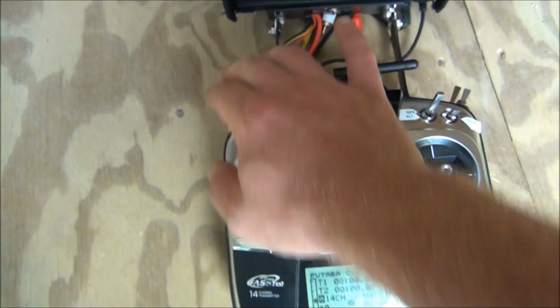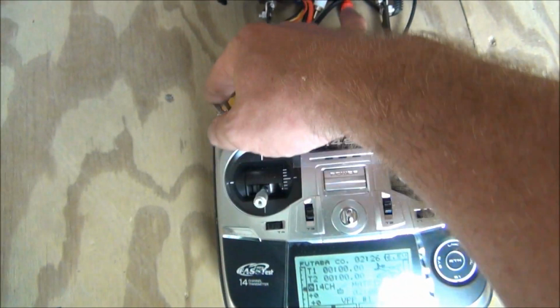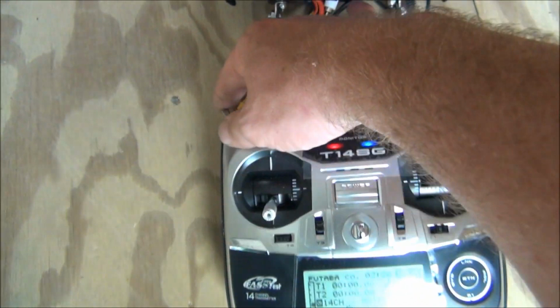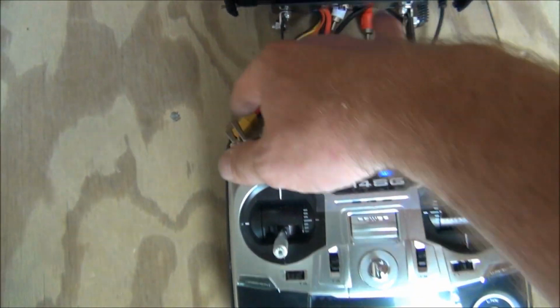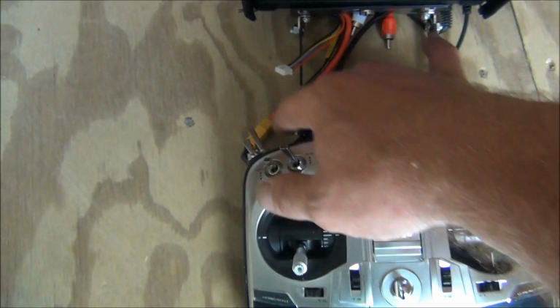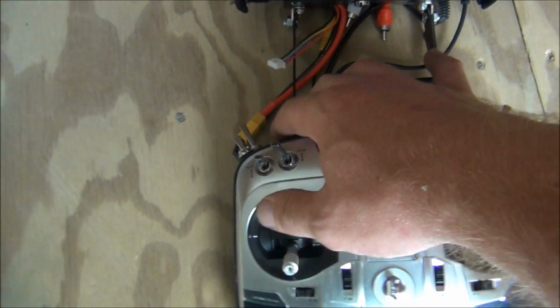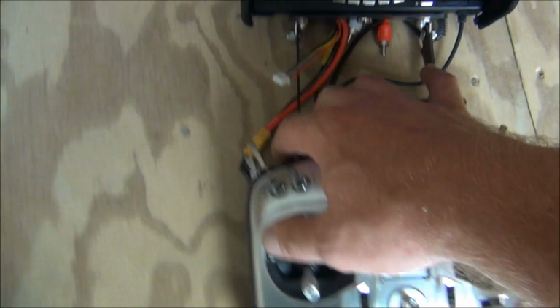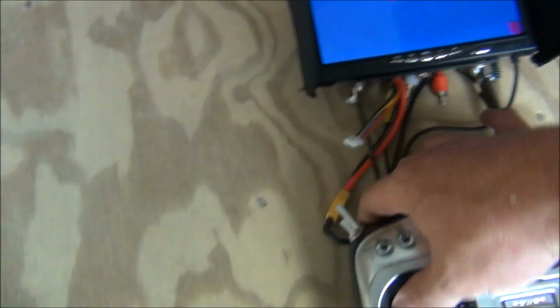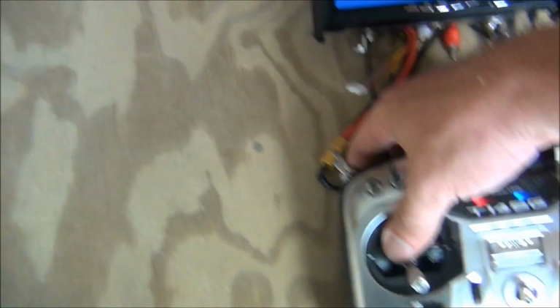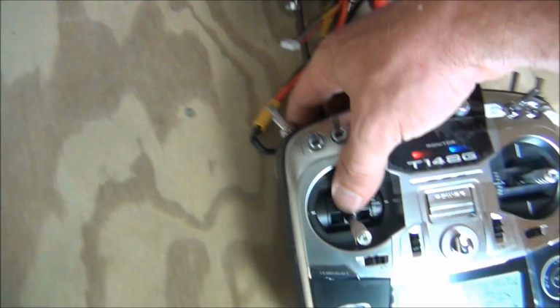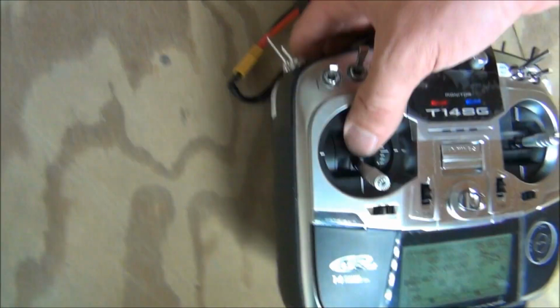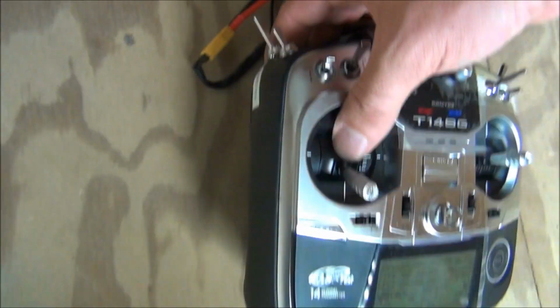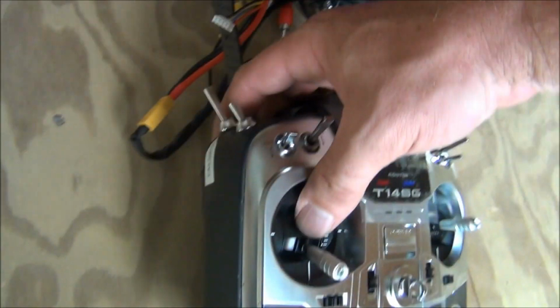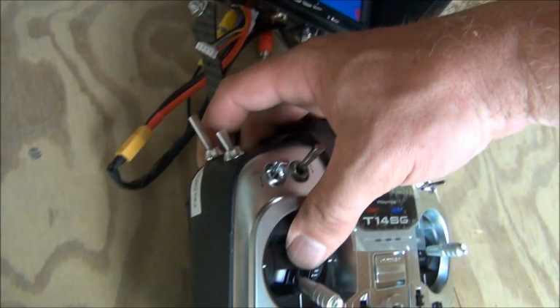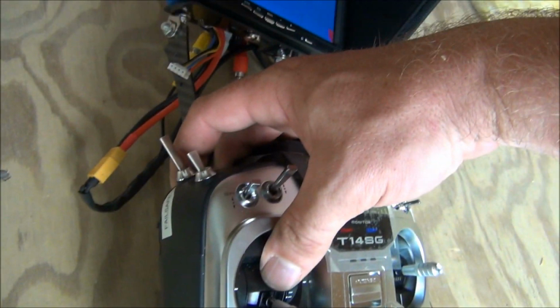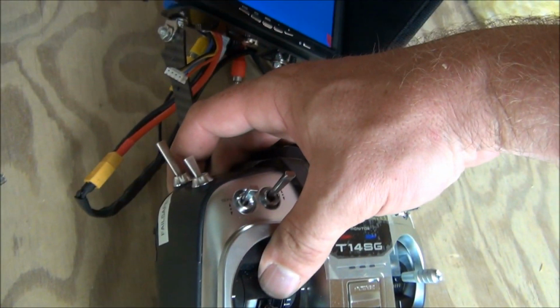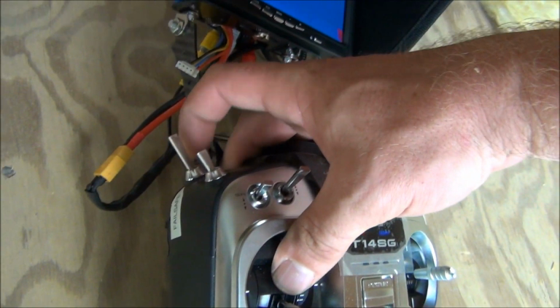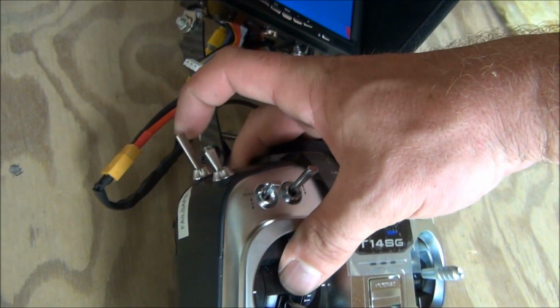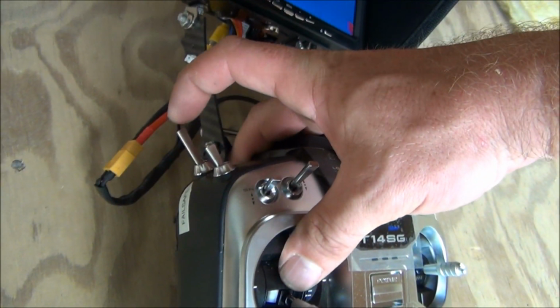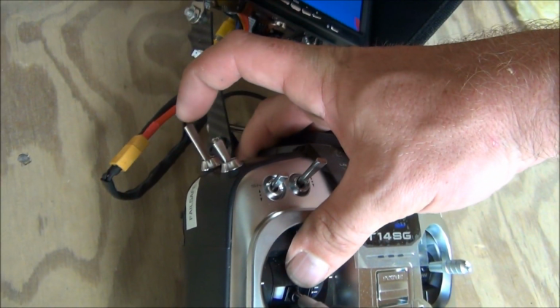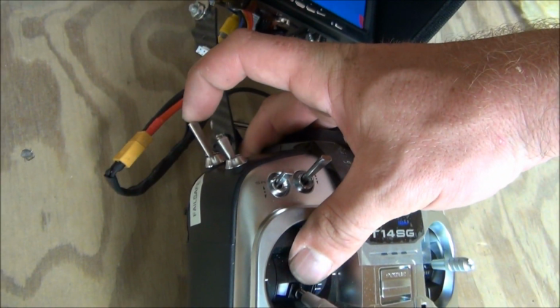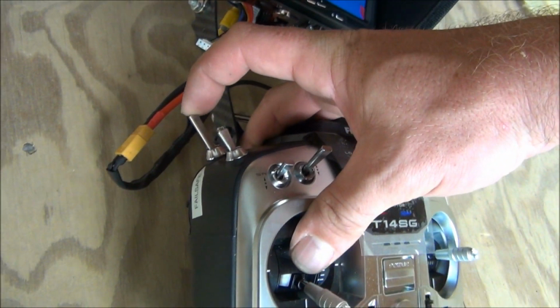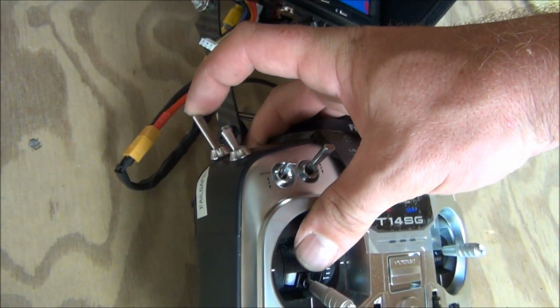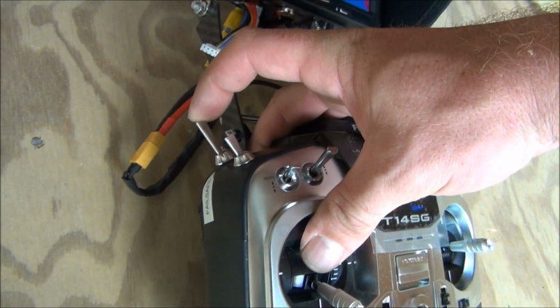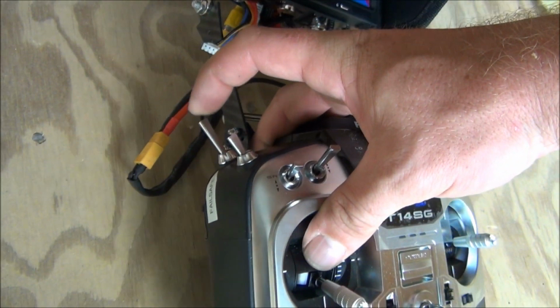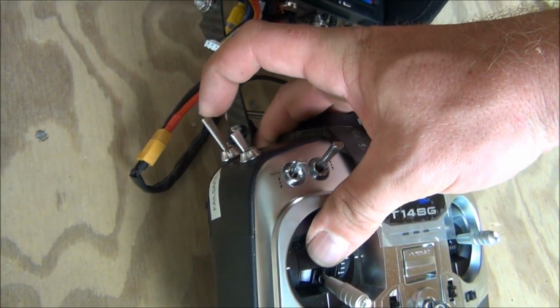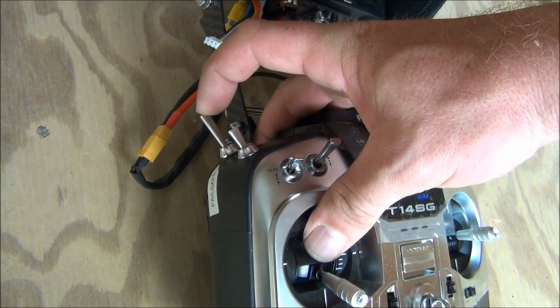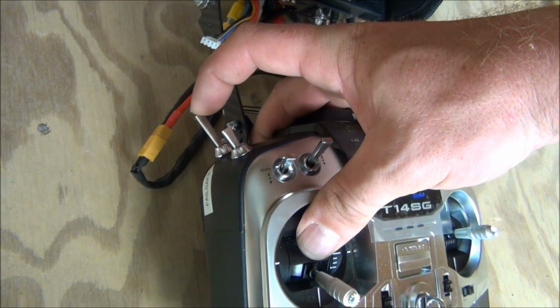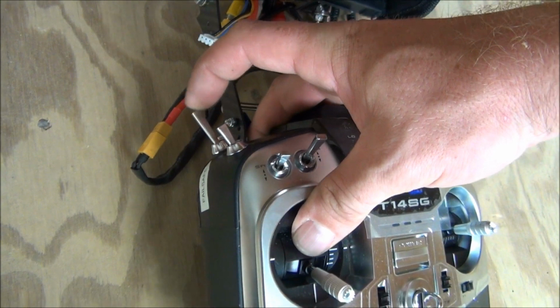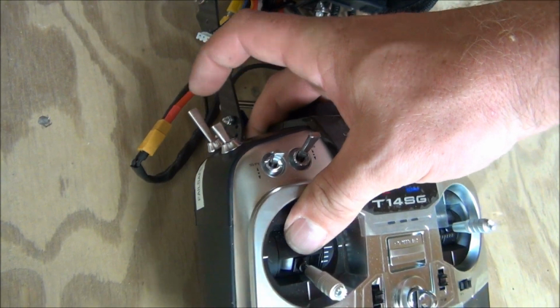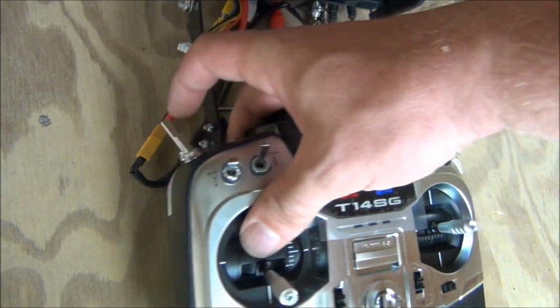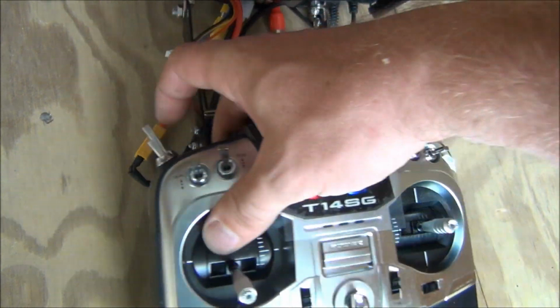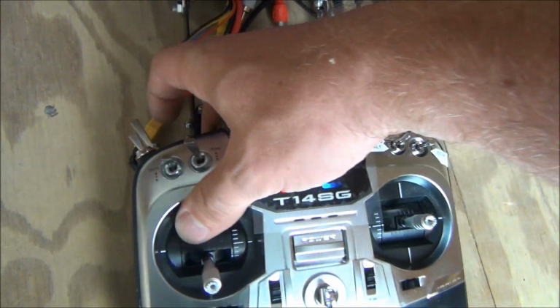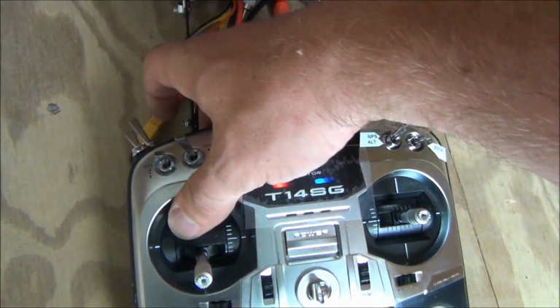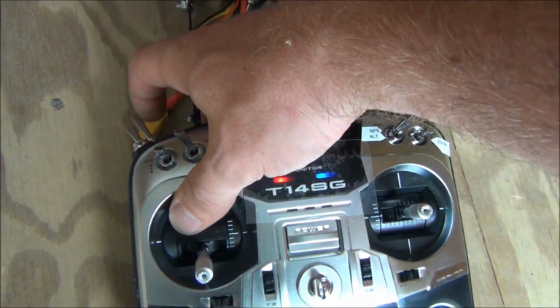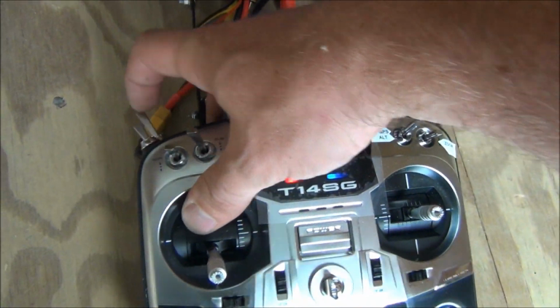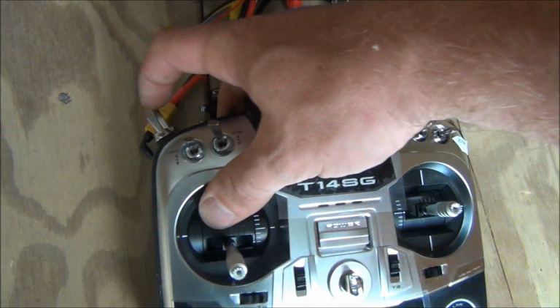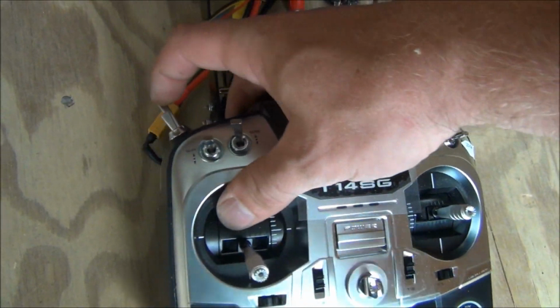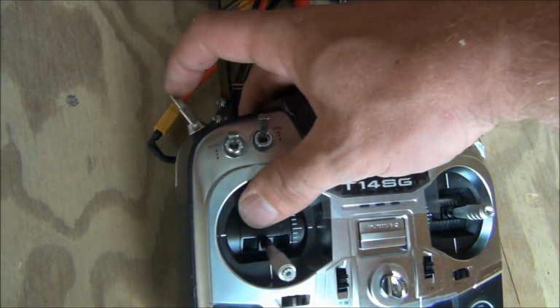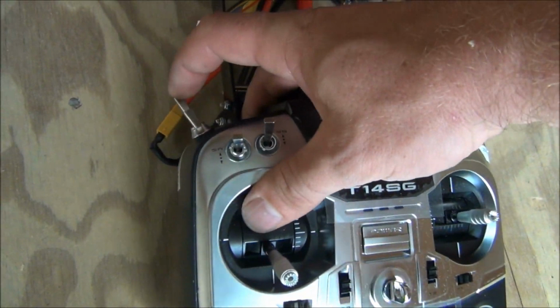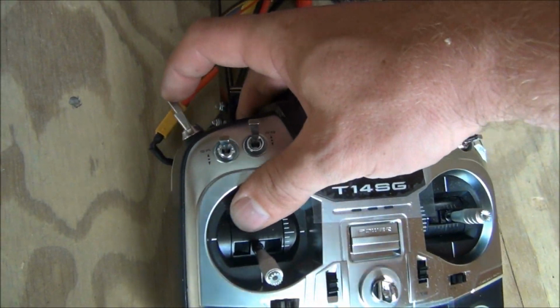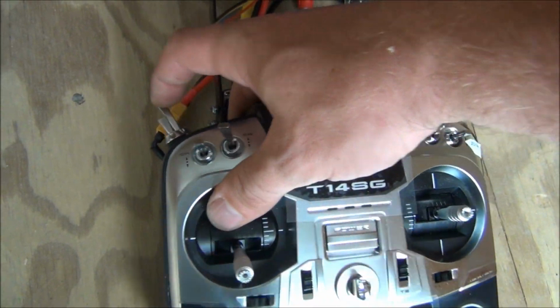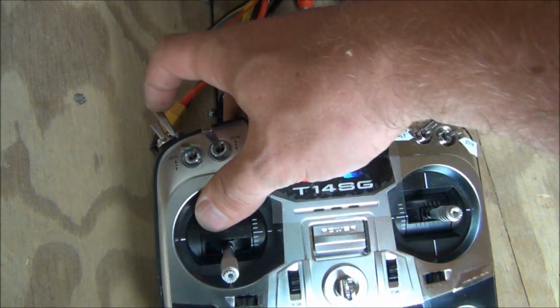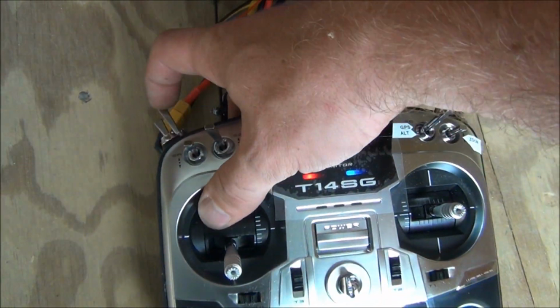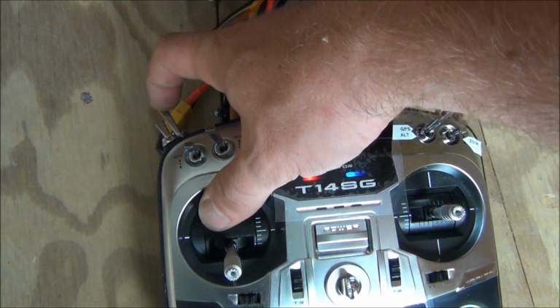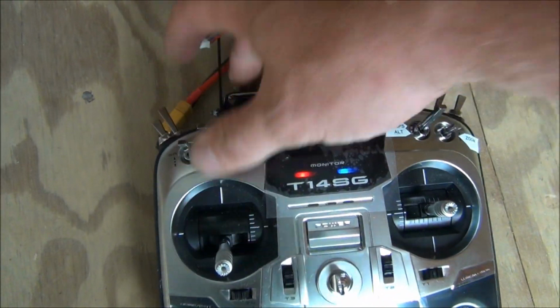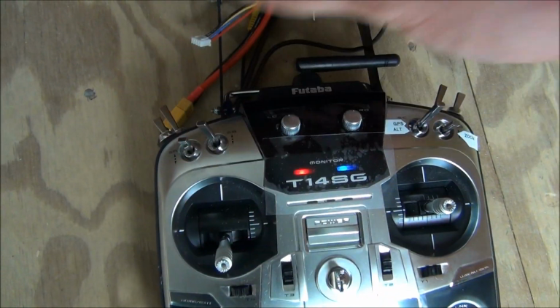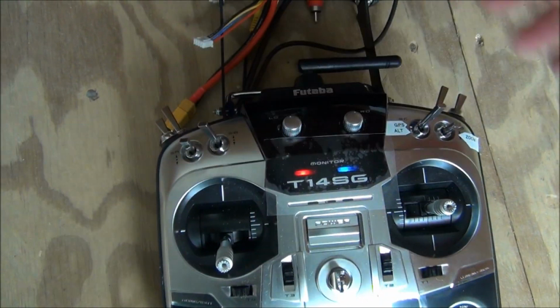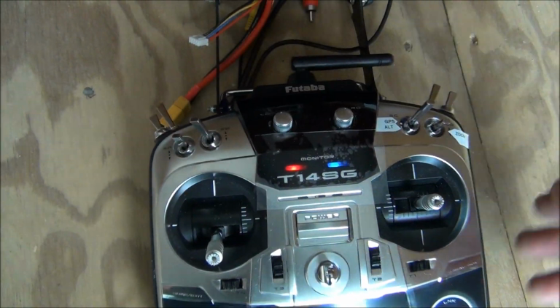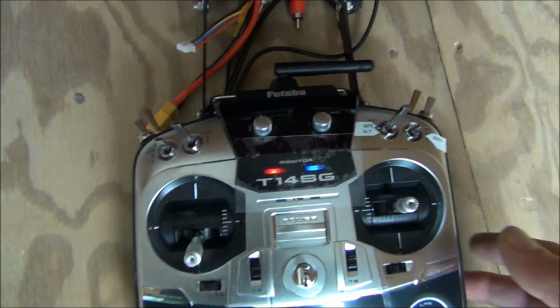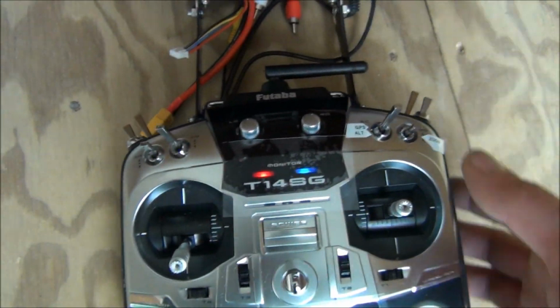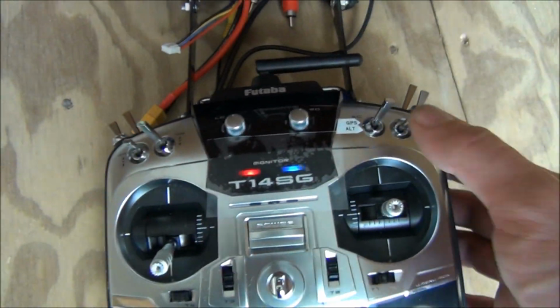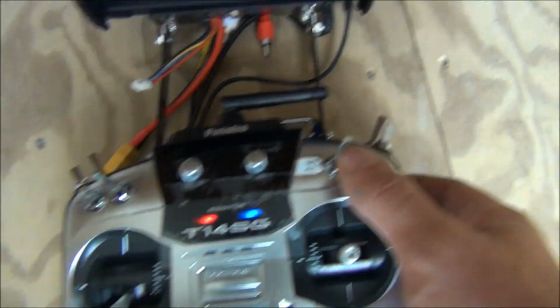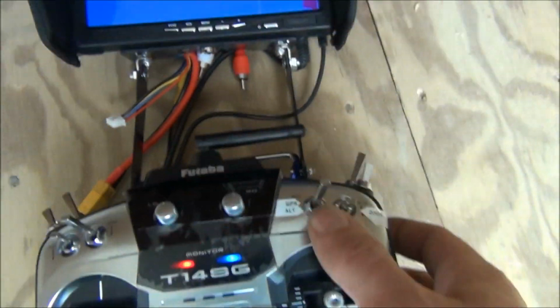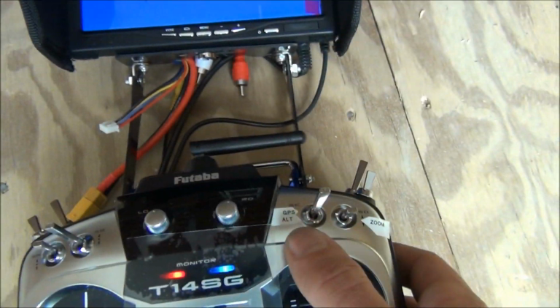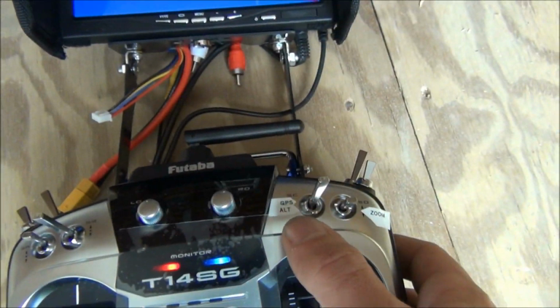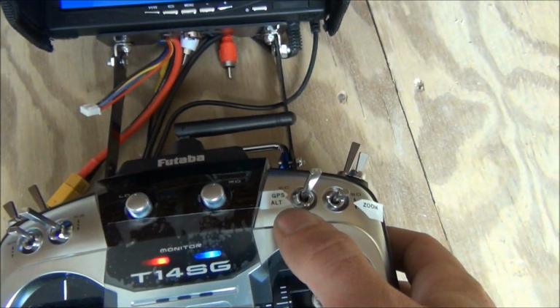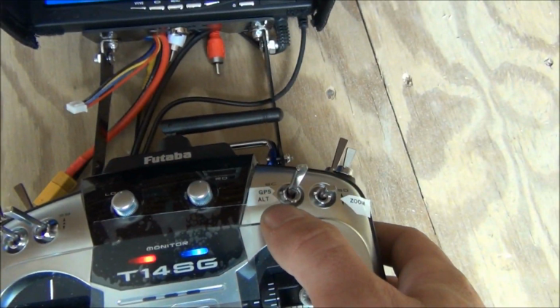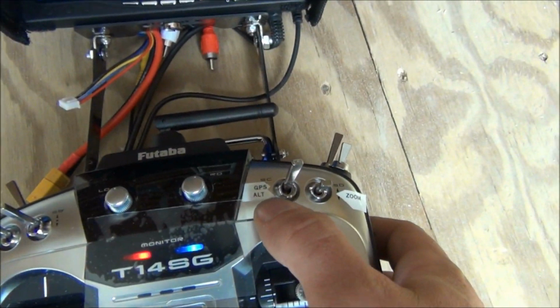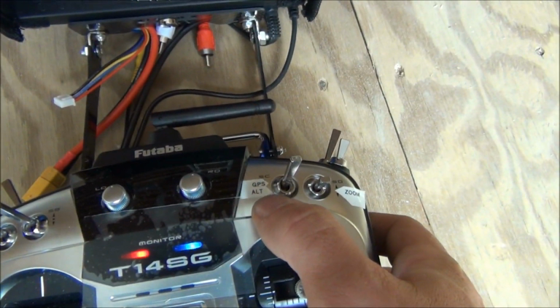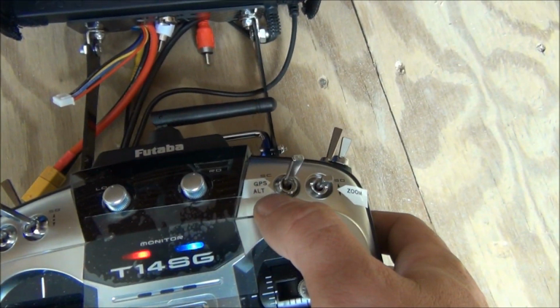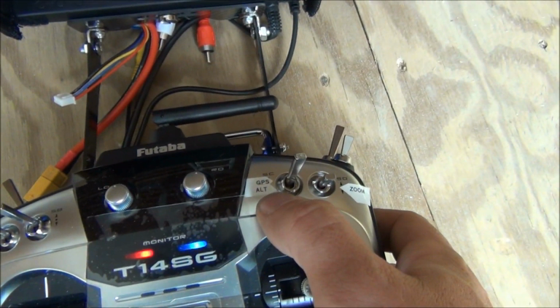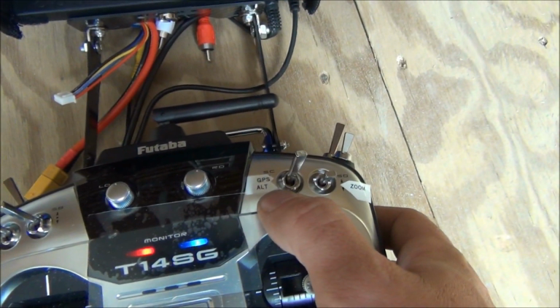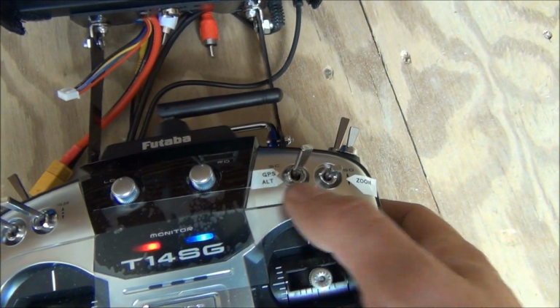Our video system is already powered up. Next we'll check the failsafe — we'll make sure it's off coming towards the ground — and we're going to be in GPS mode.